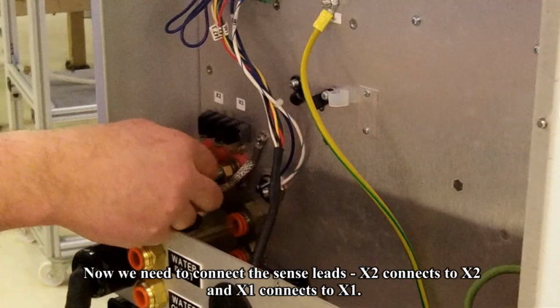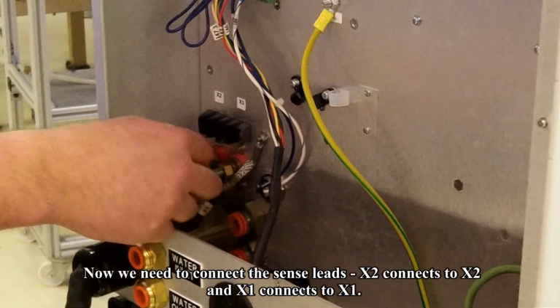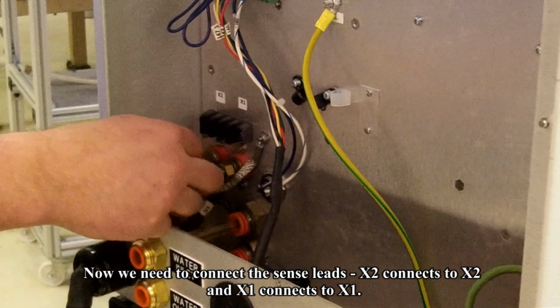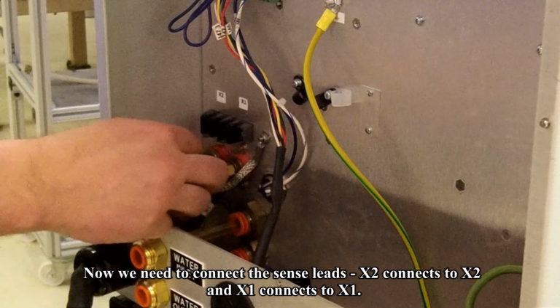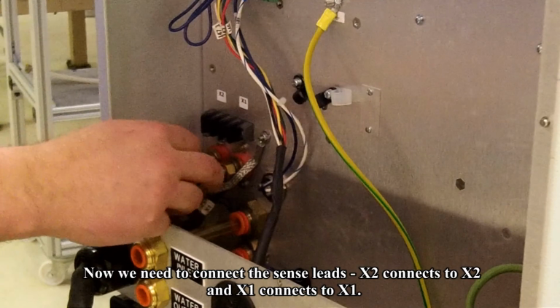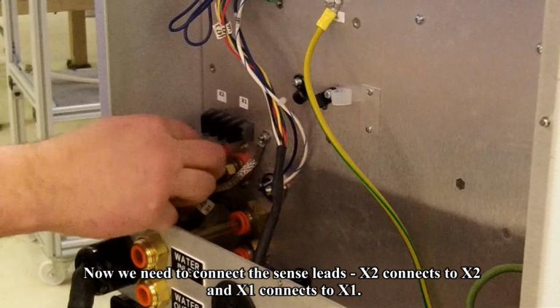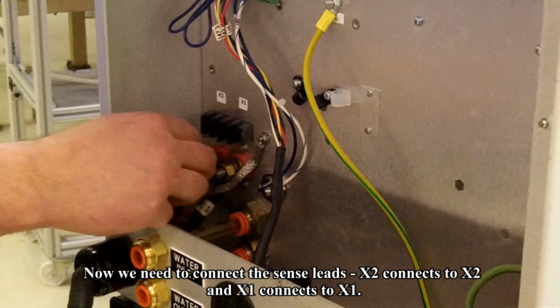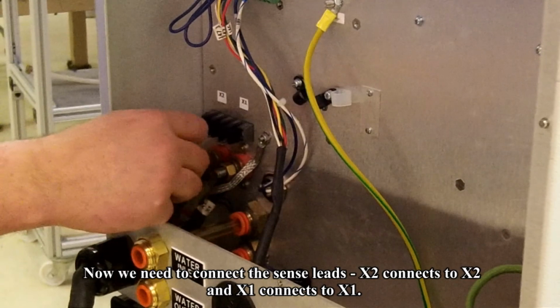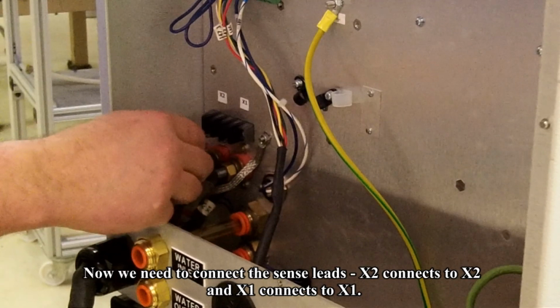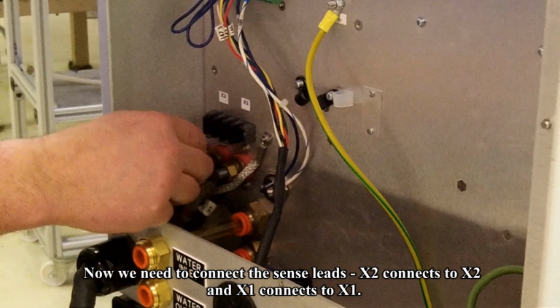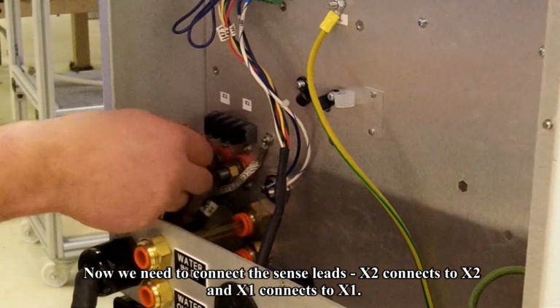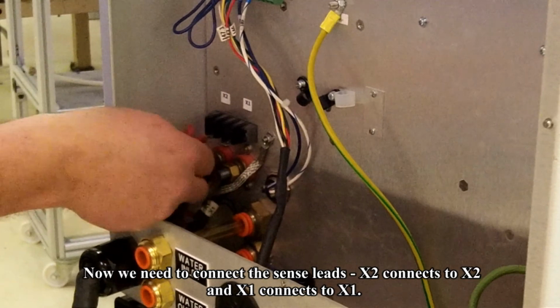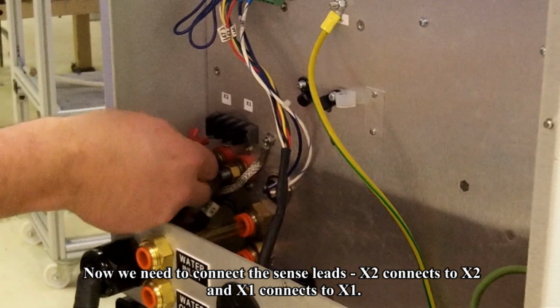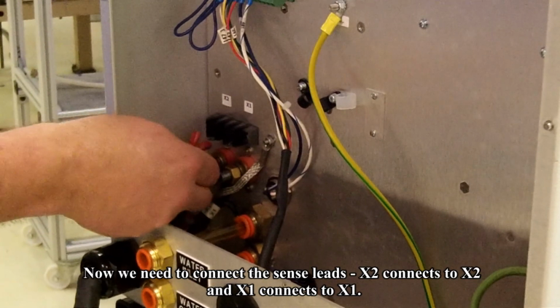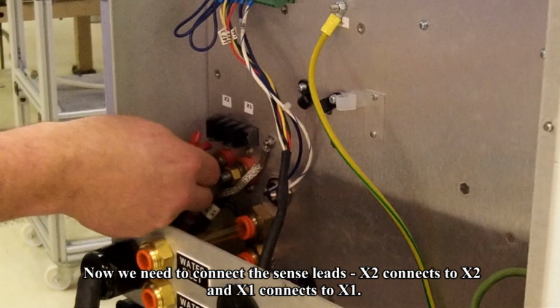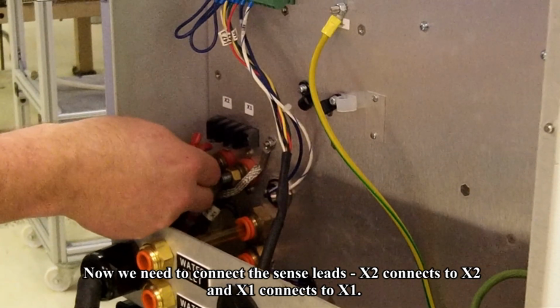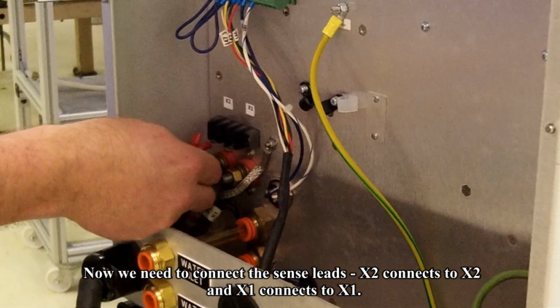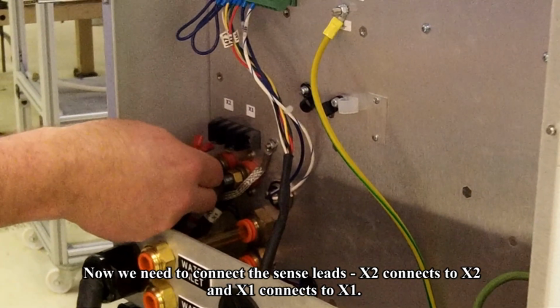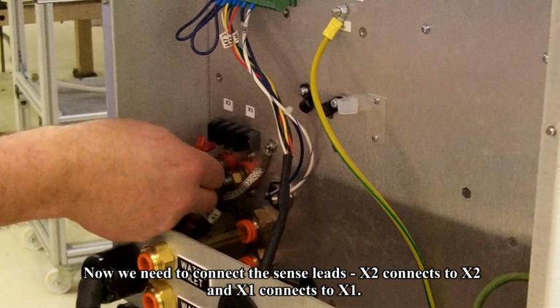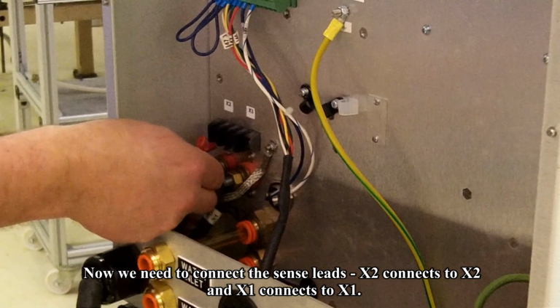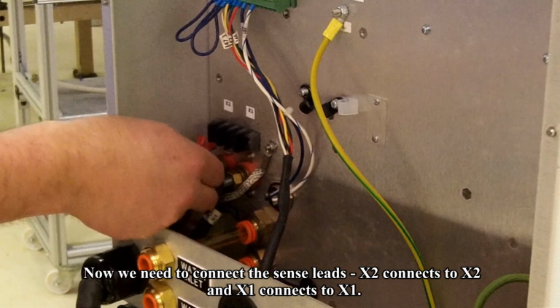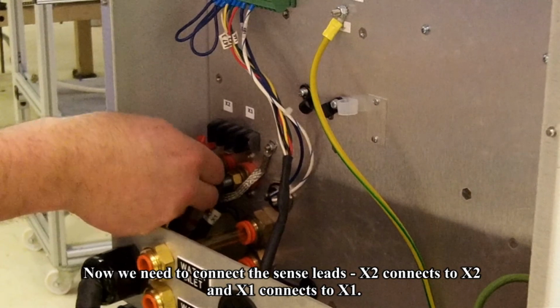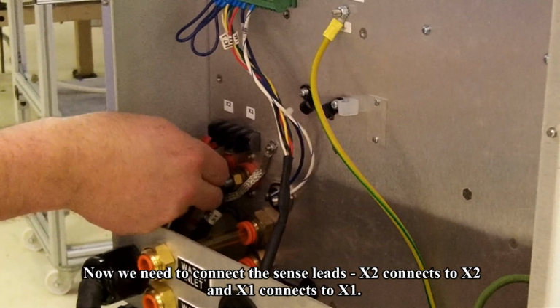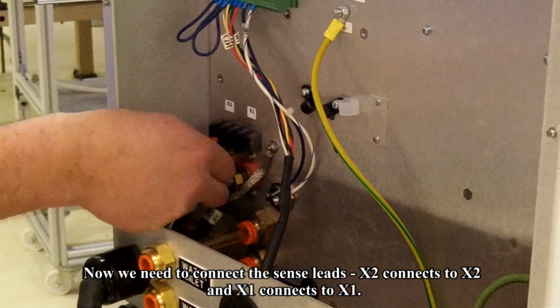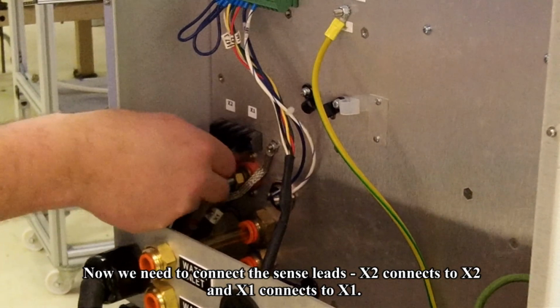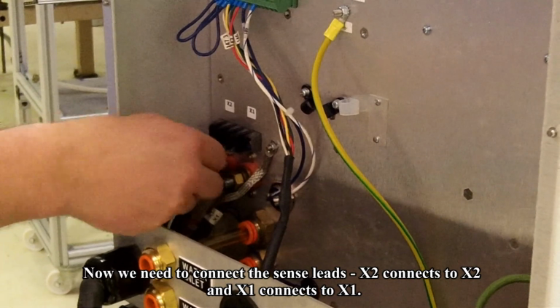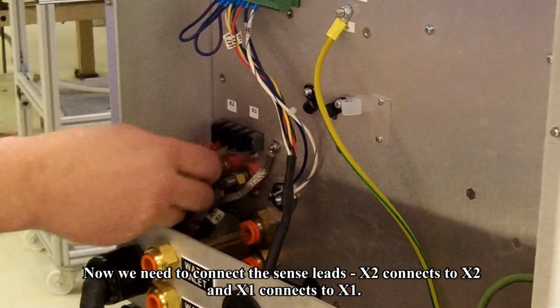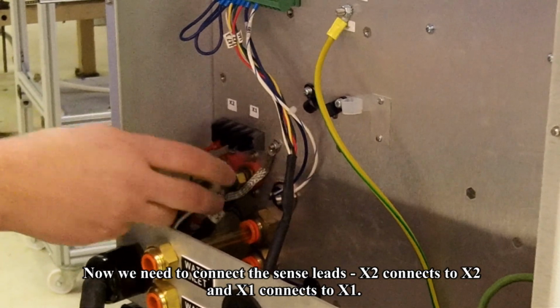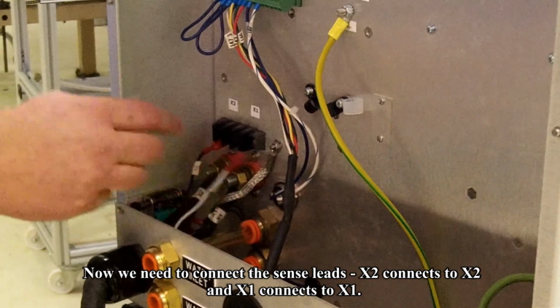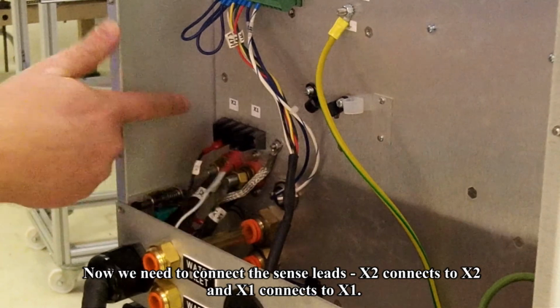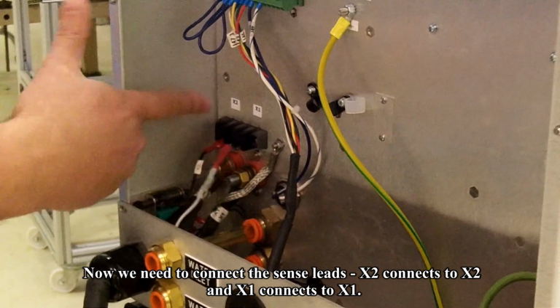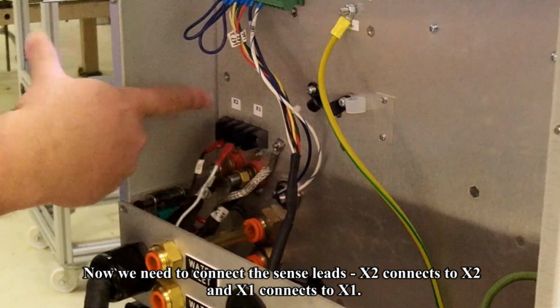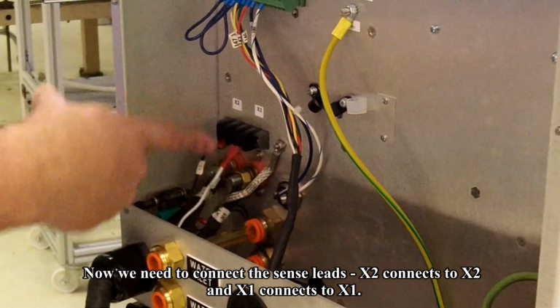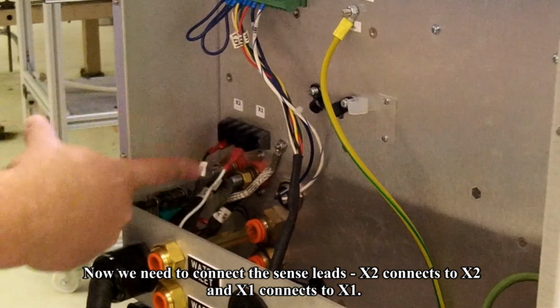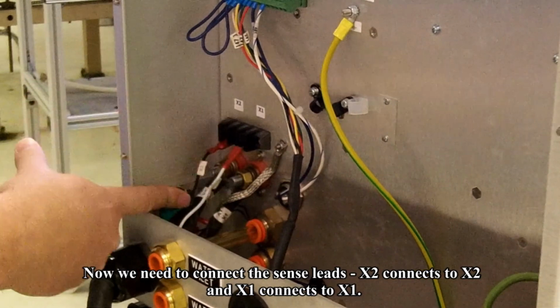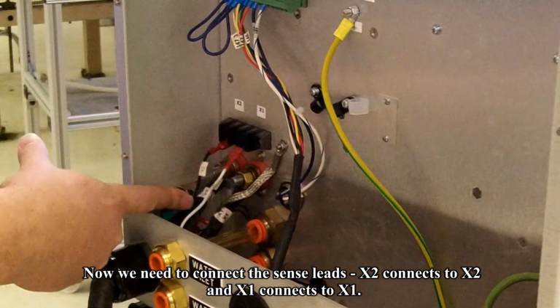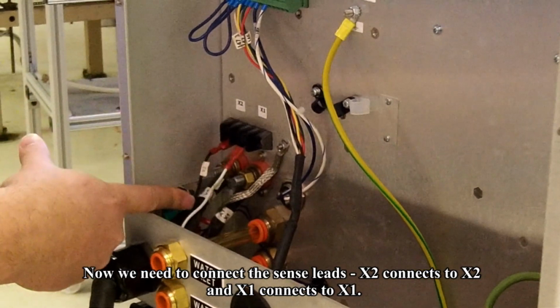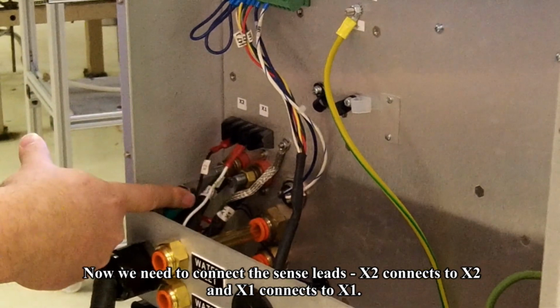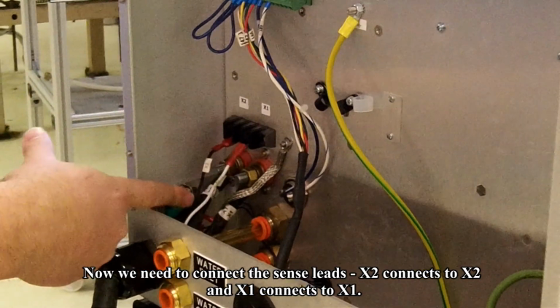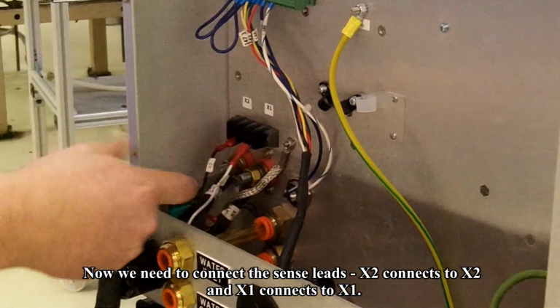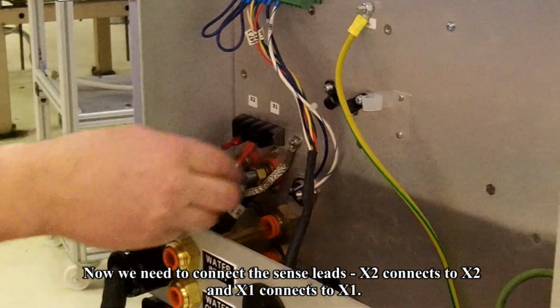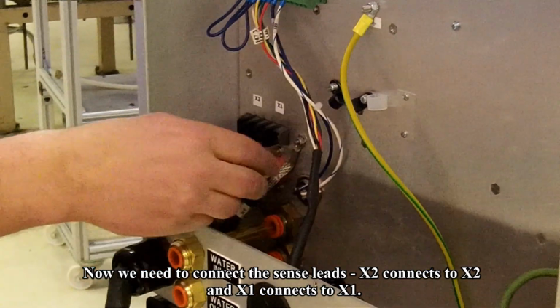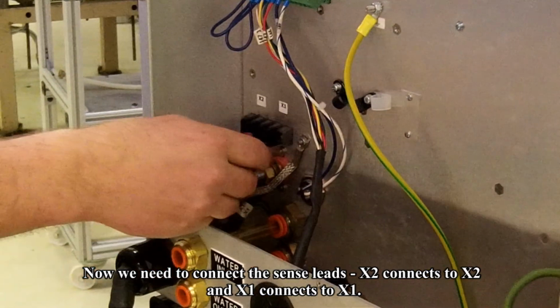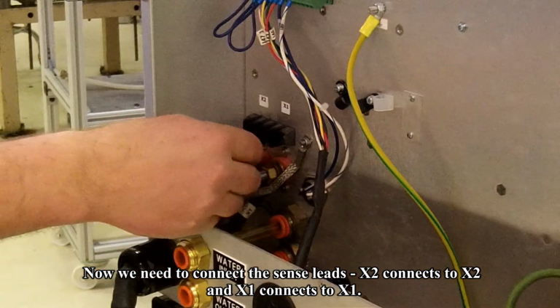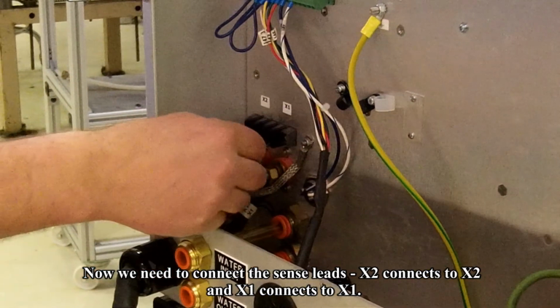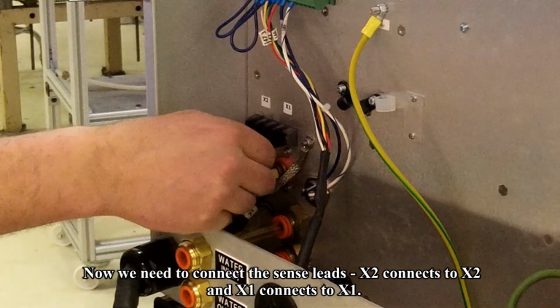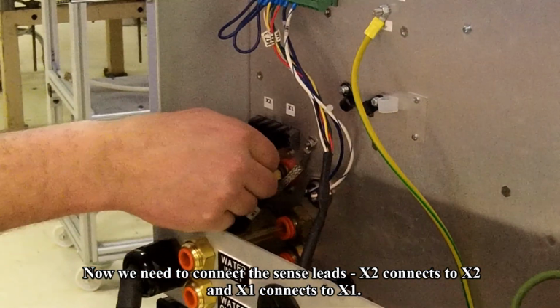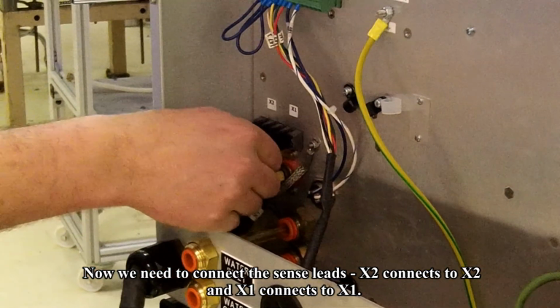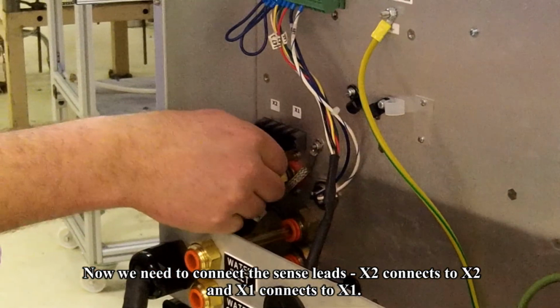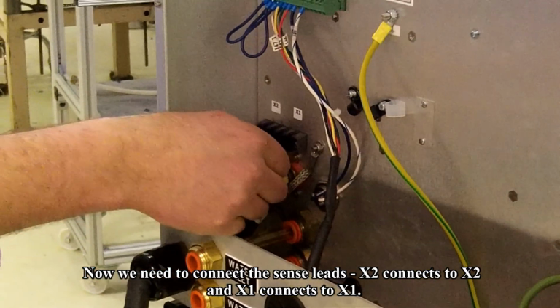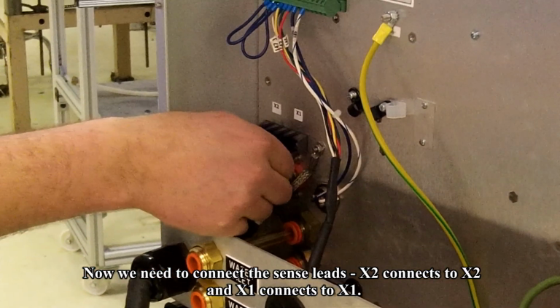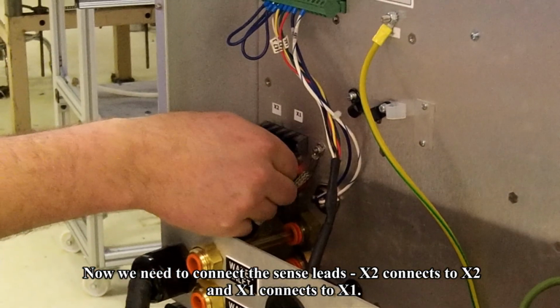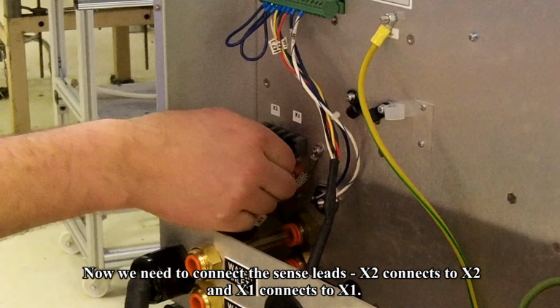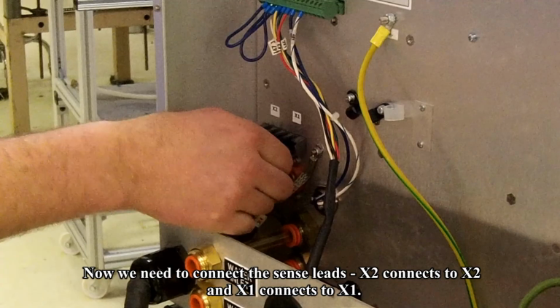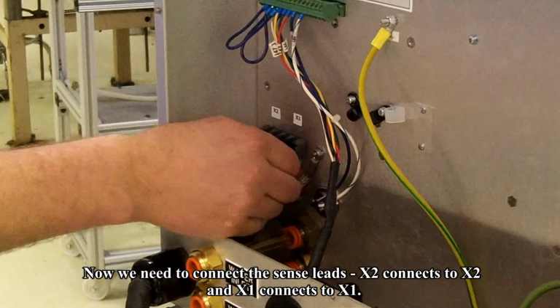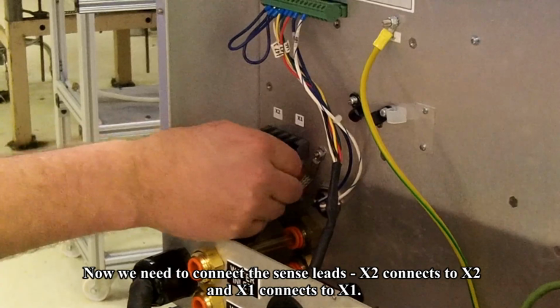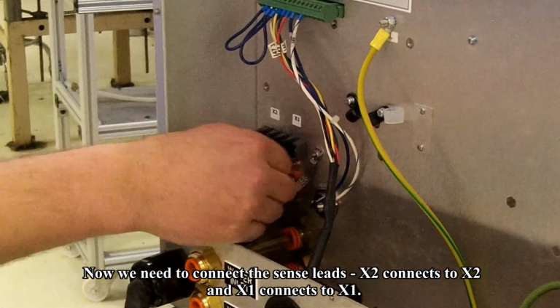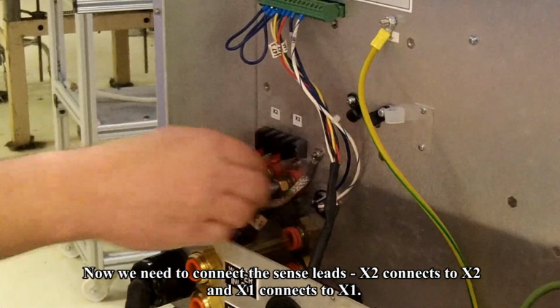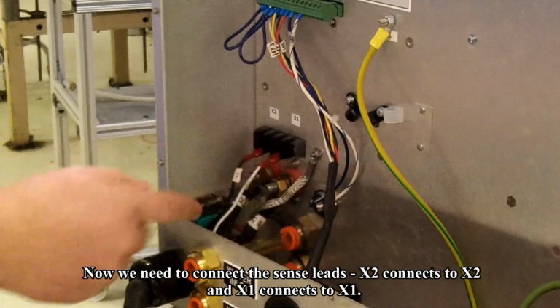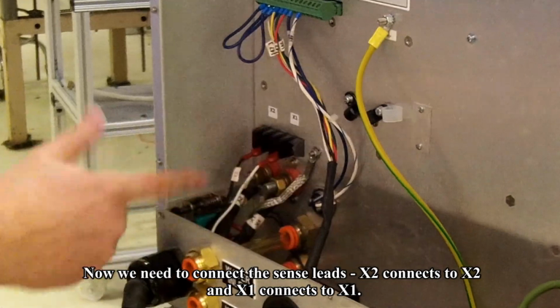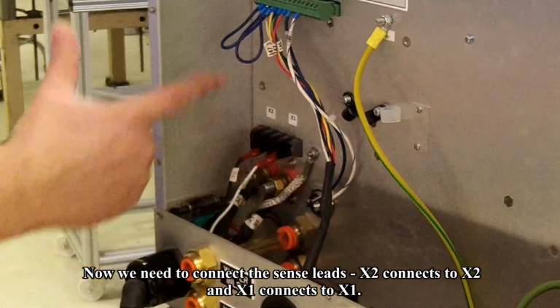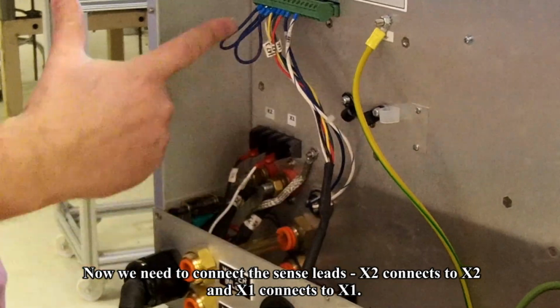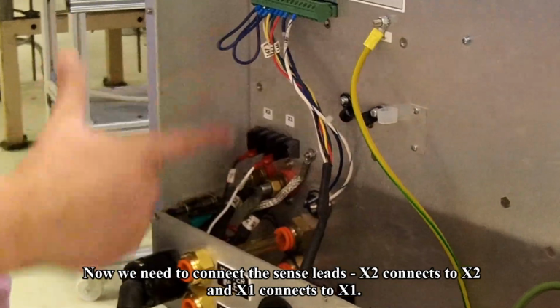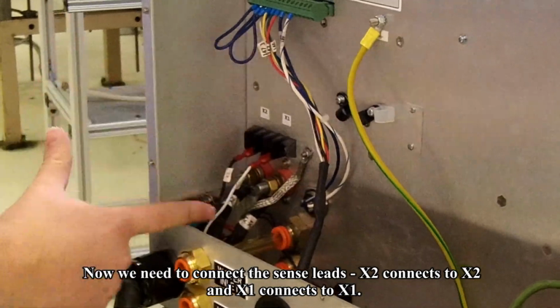Now we need to connect the sense leads. X2 connects to X2 and X1 connects to X1.